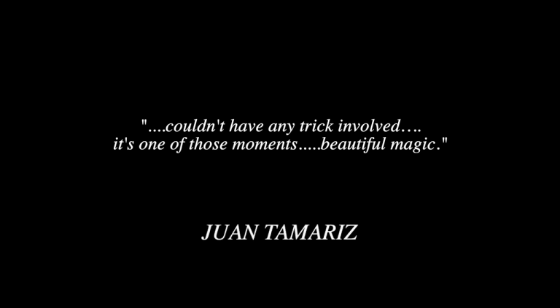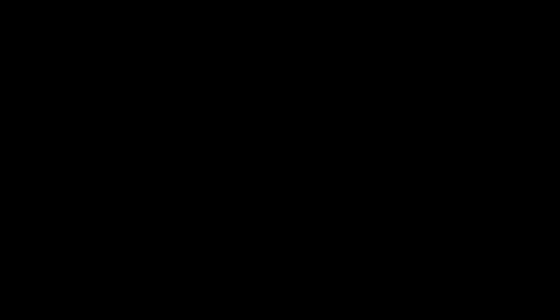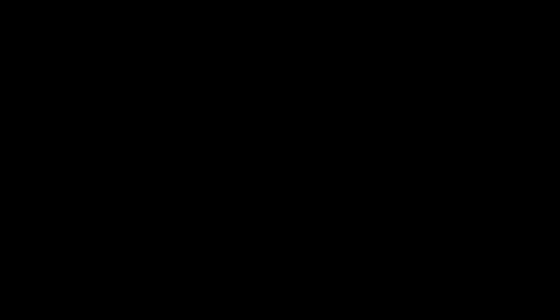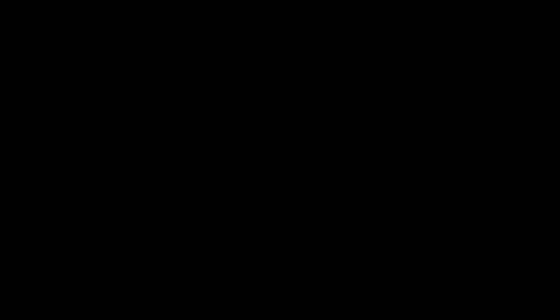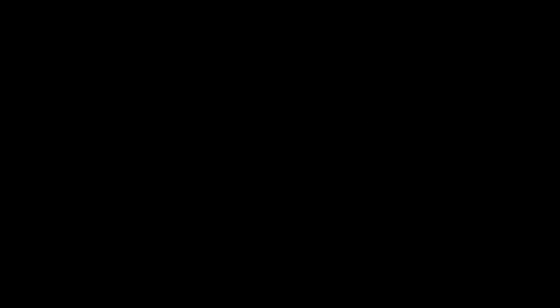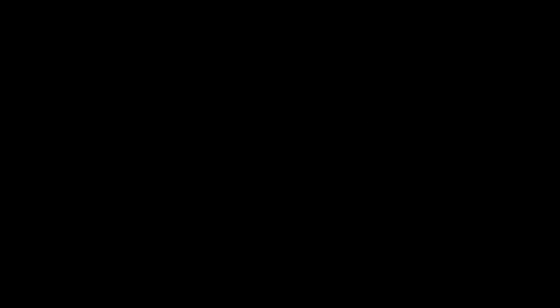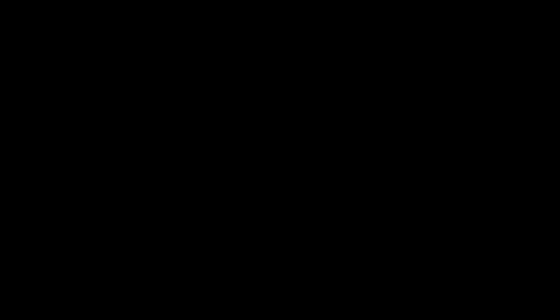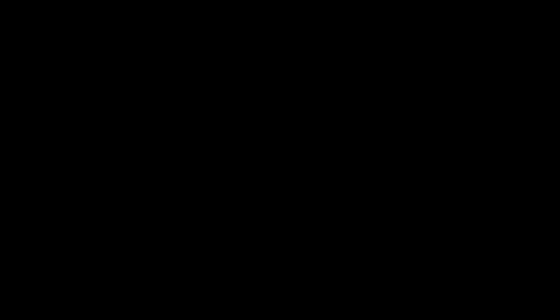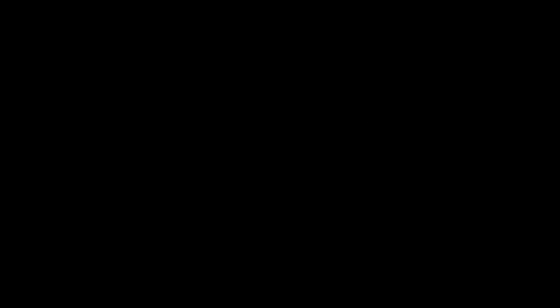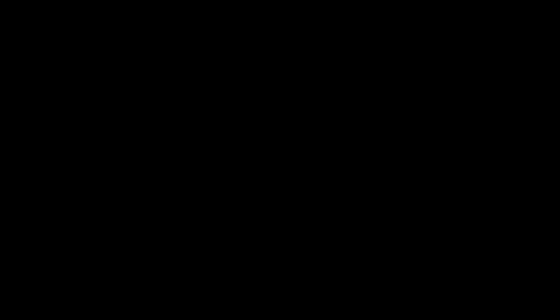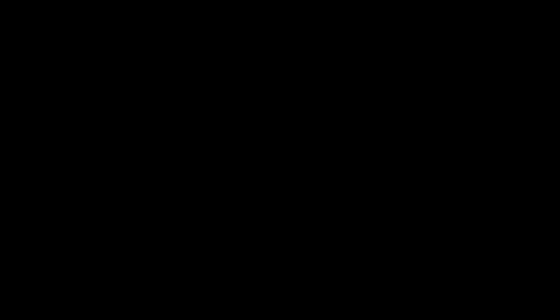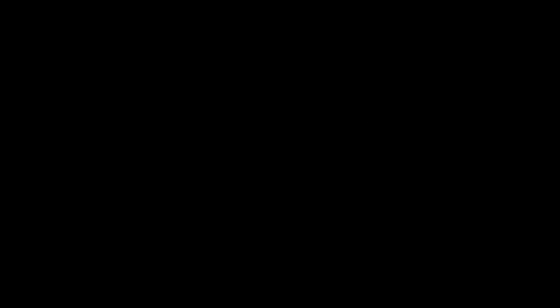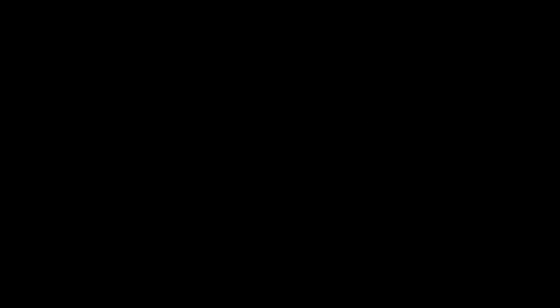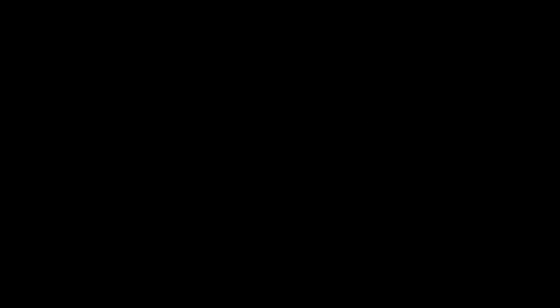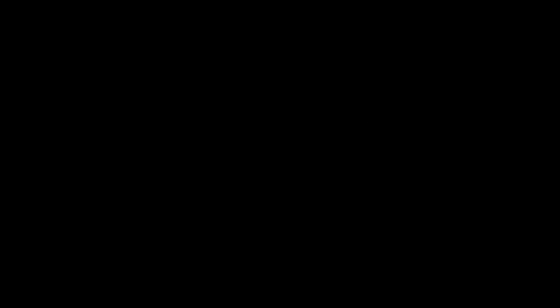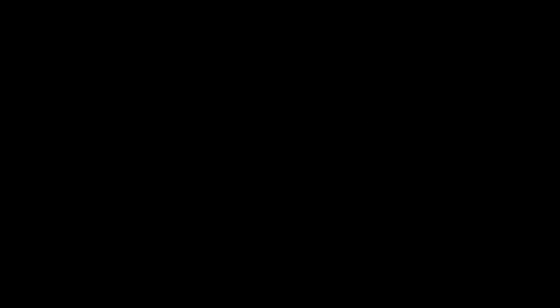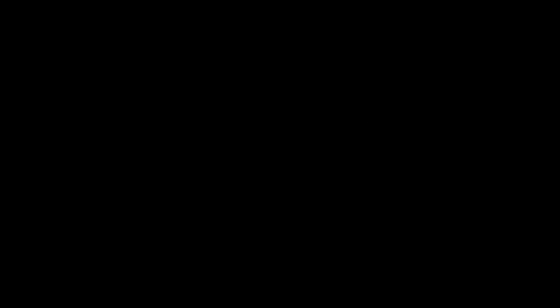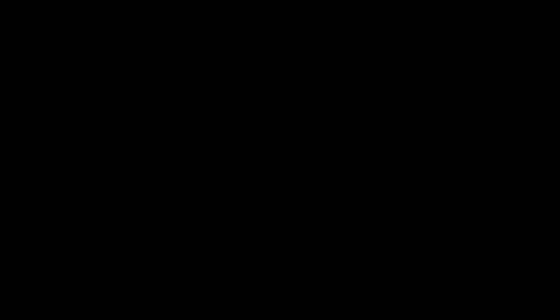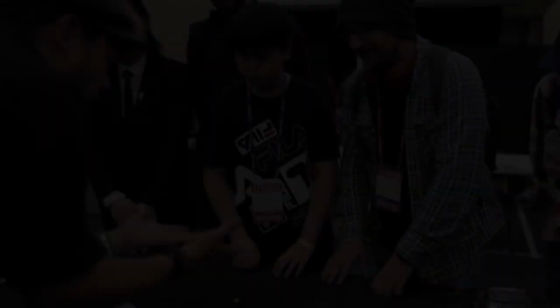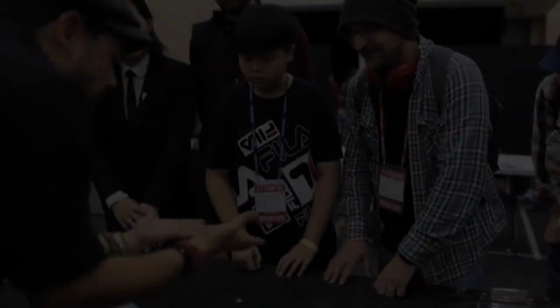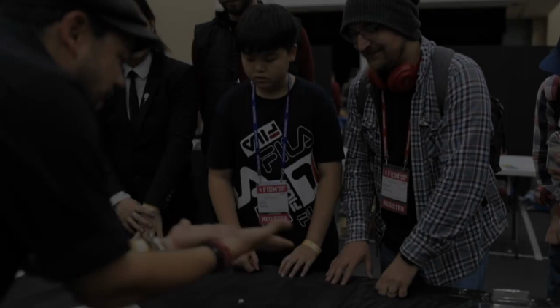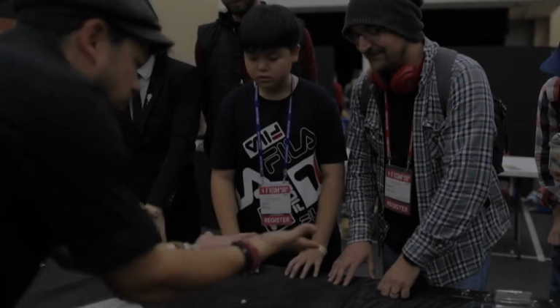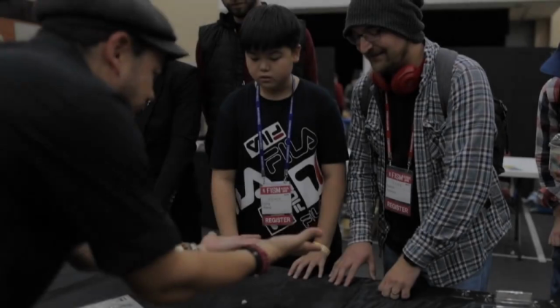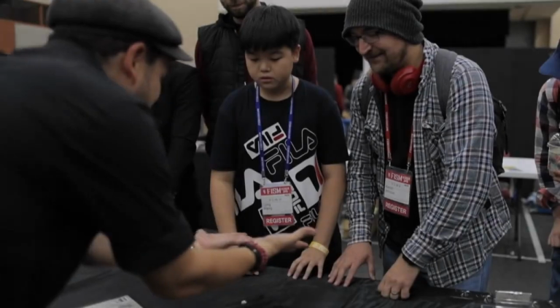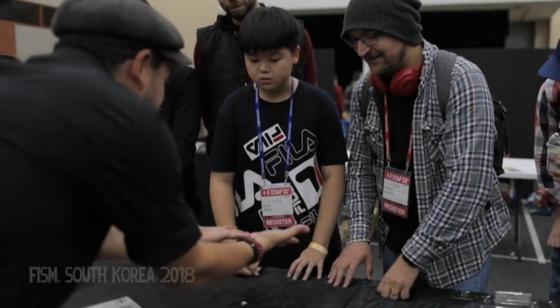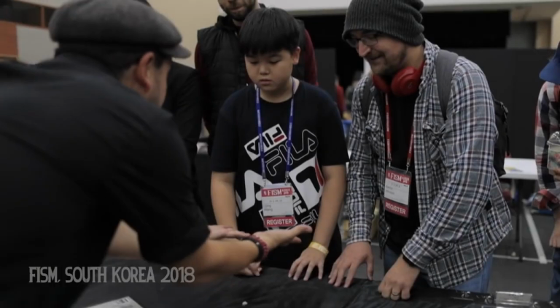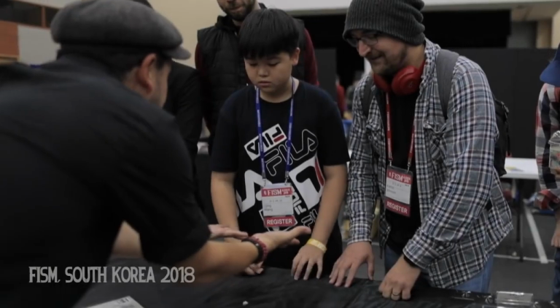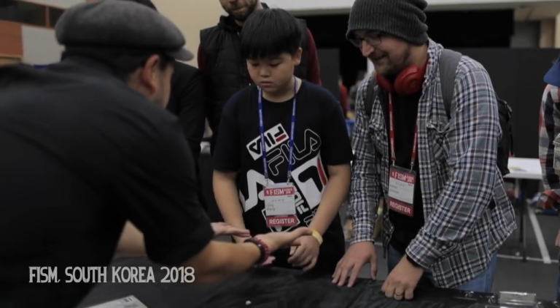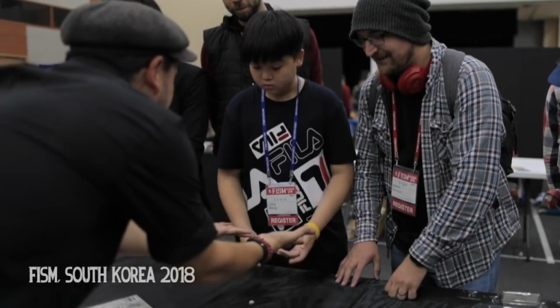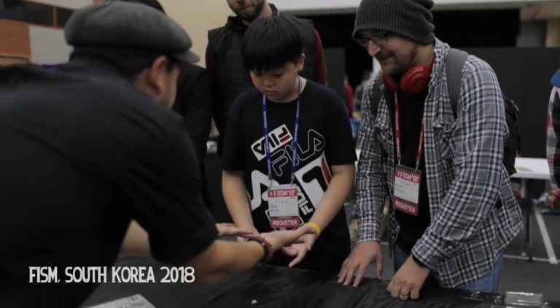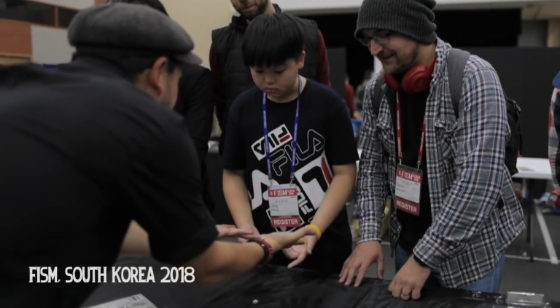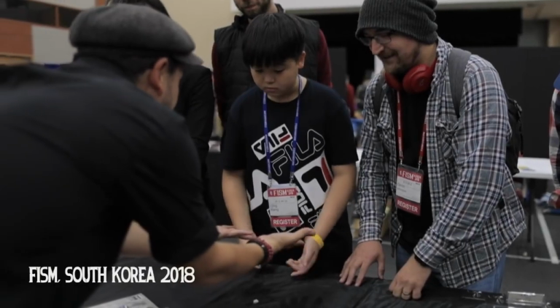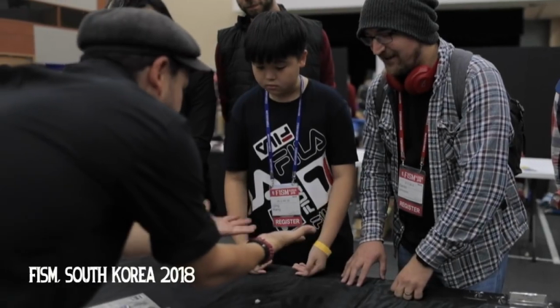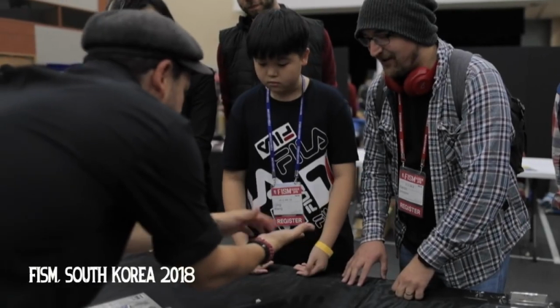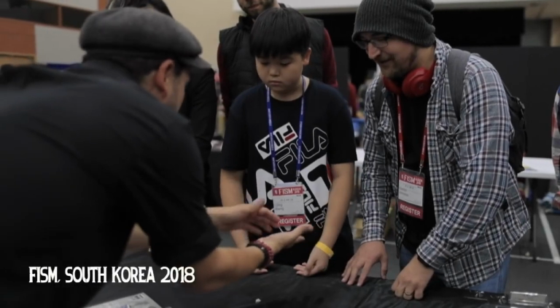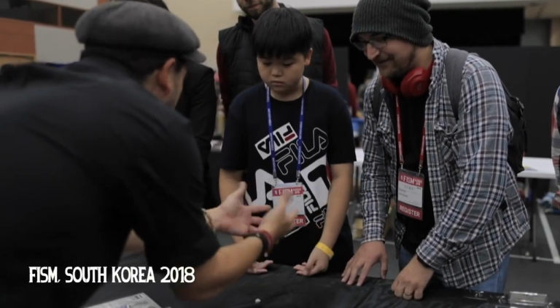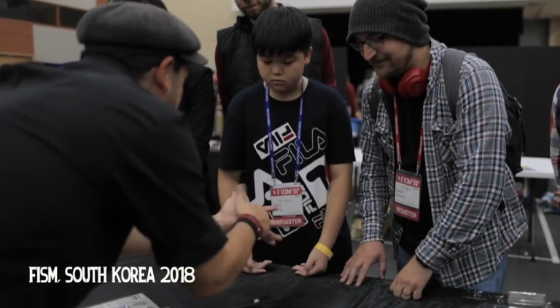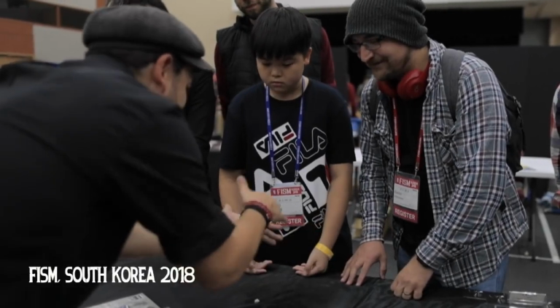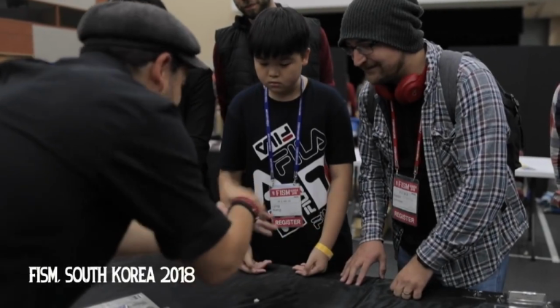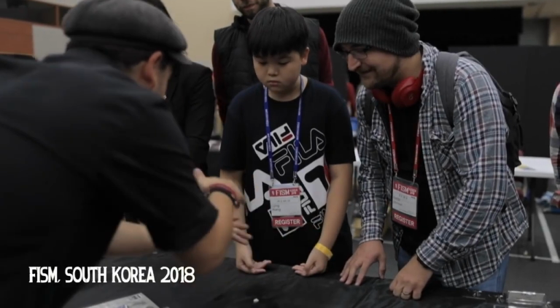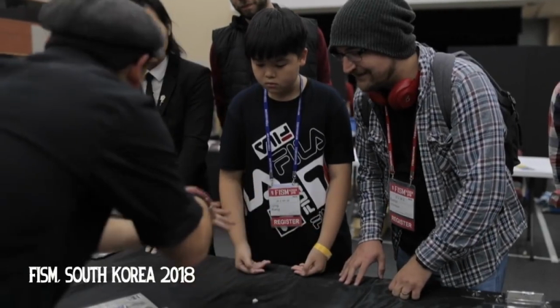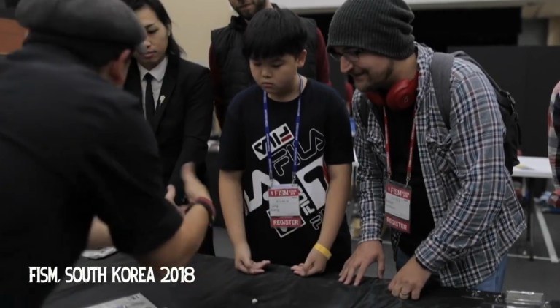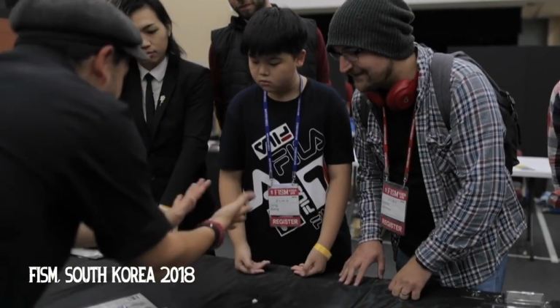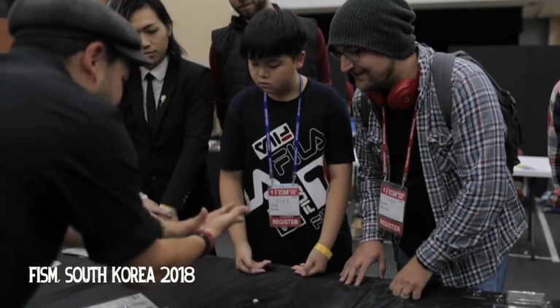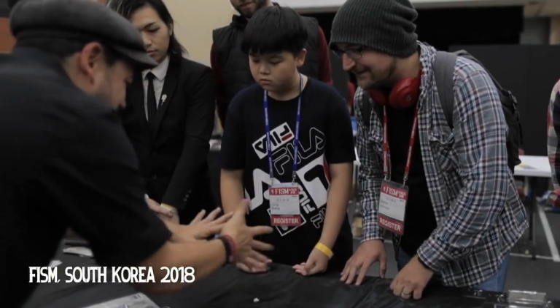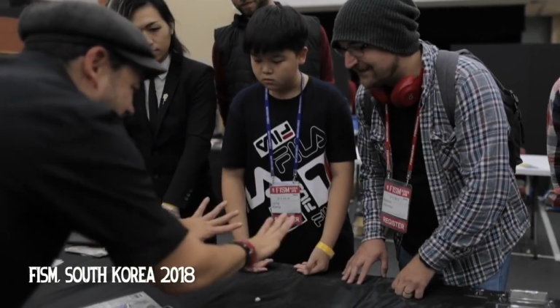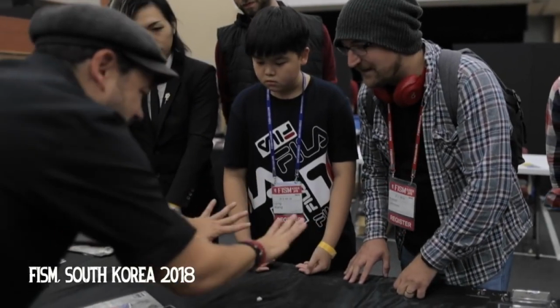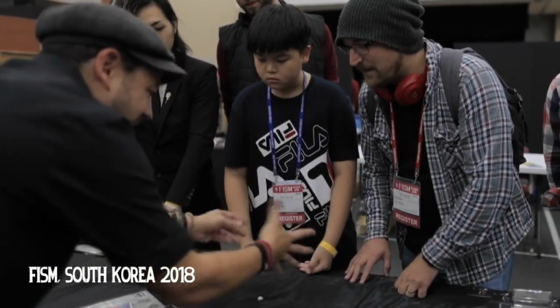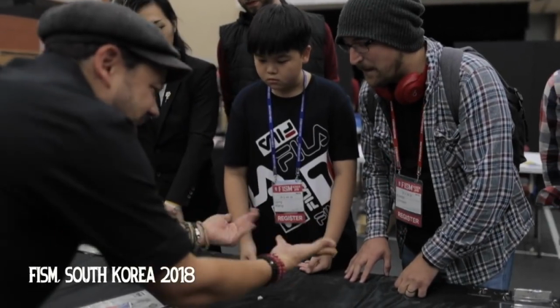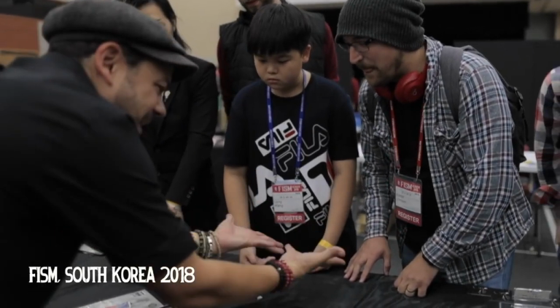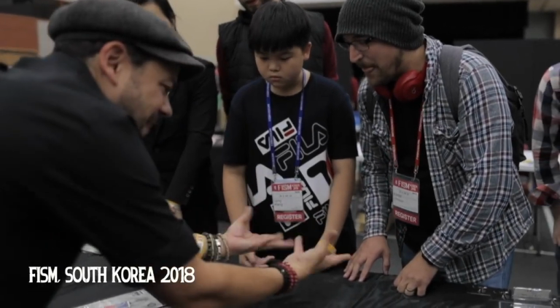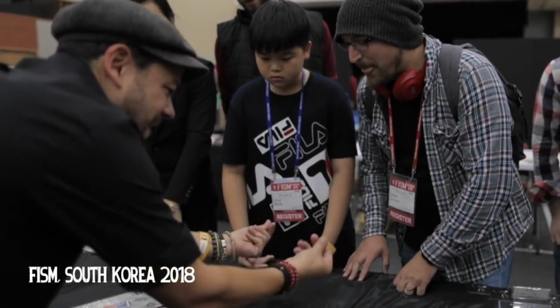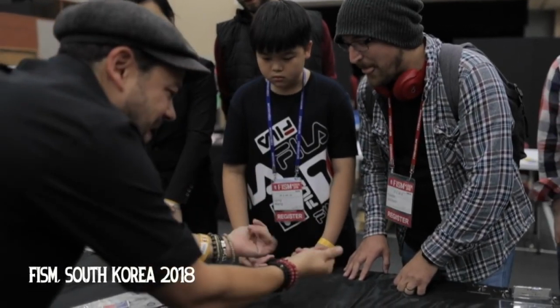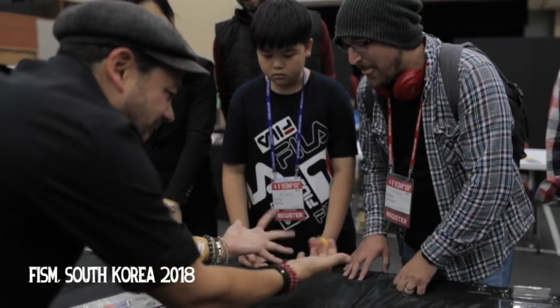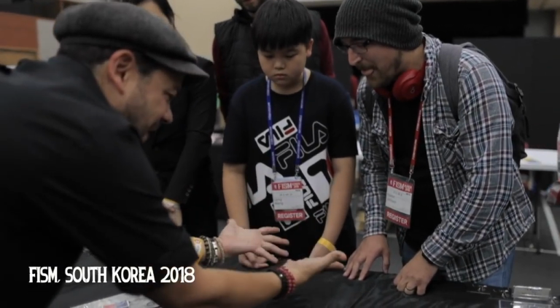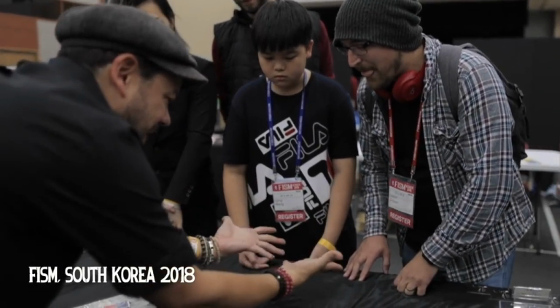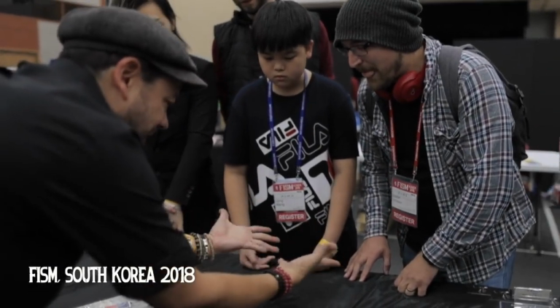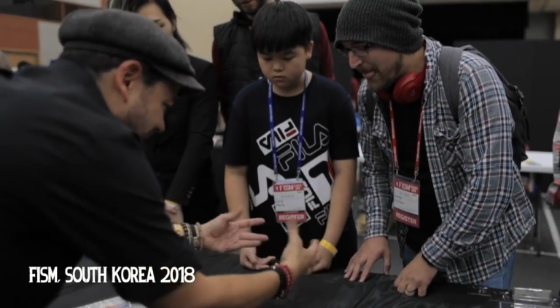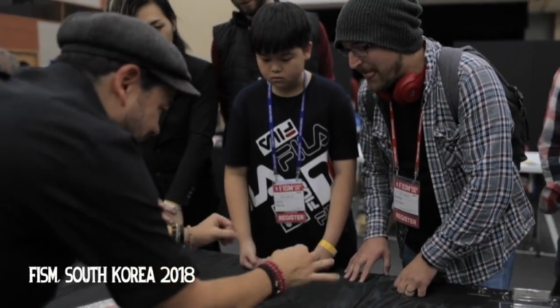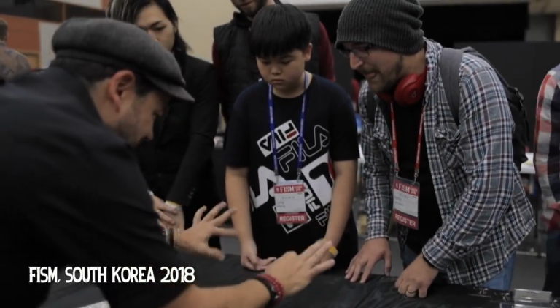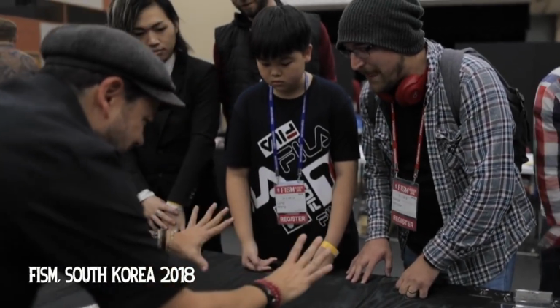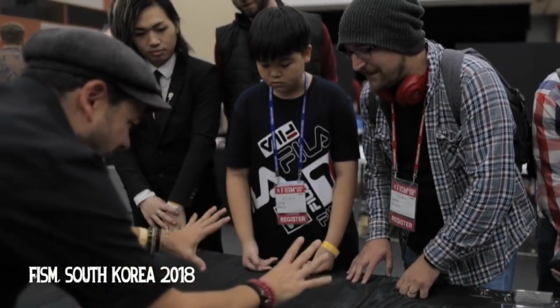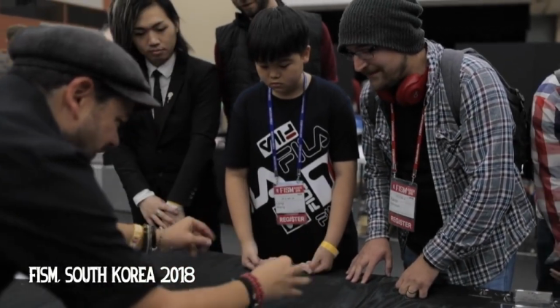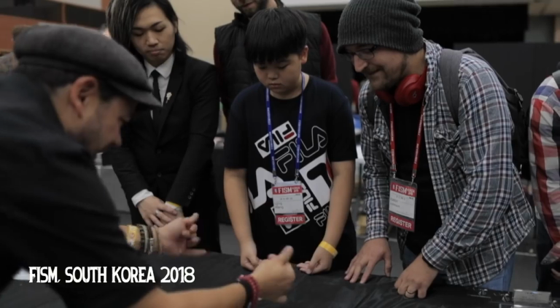Did I touch those pieces? No. Do I have something? No, nothing, nothing, nothing, nothing.